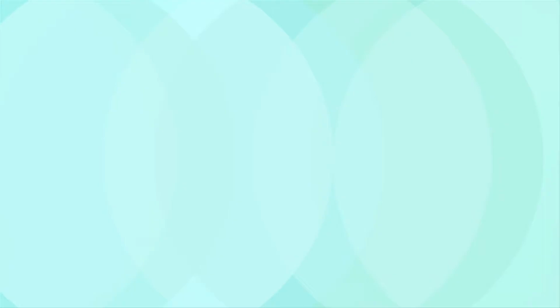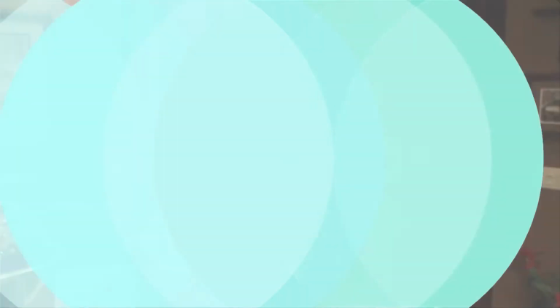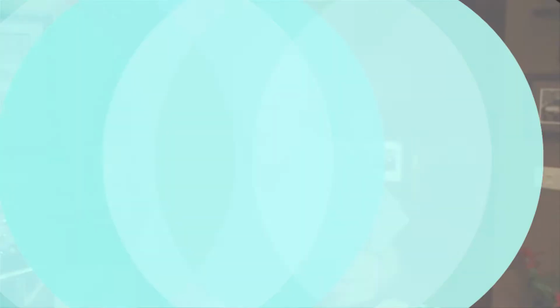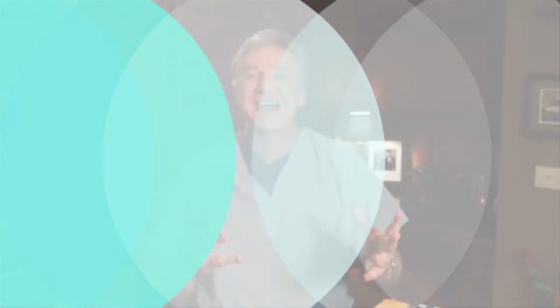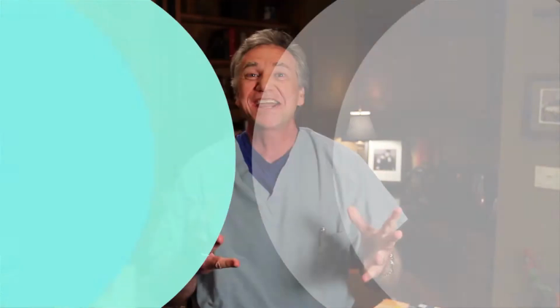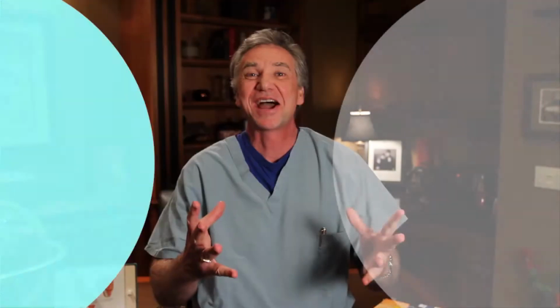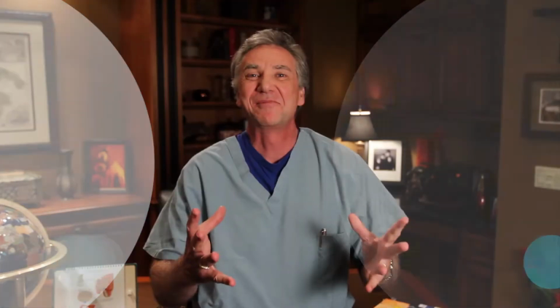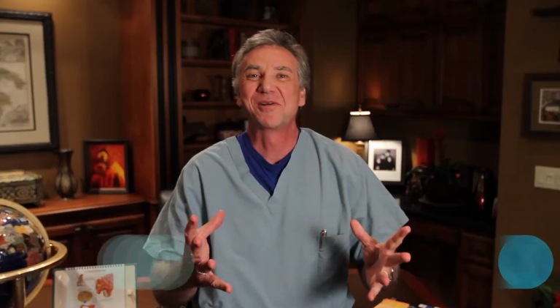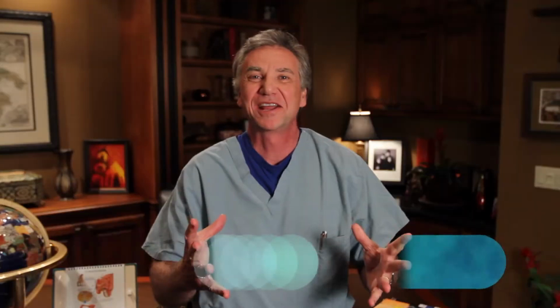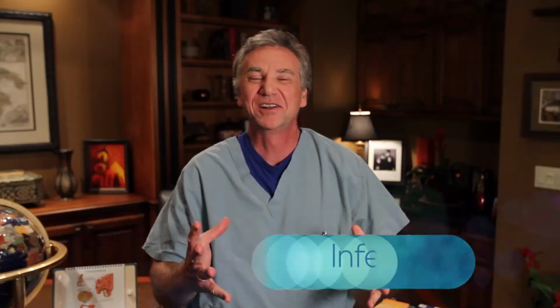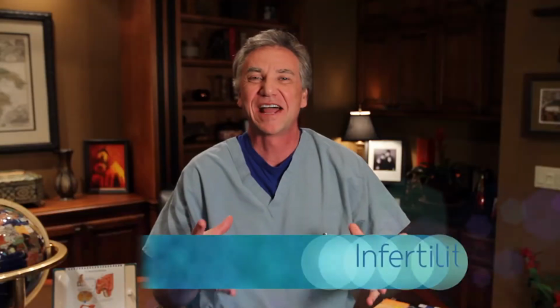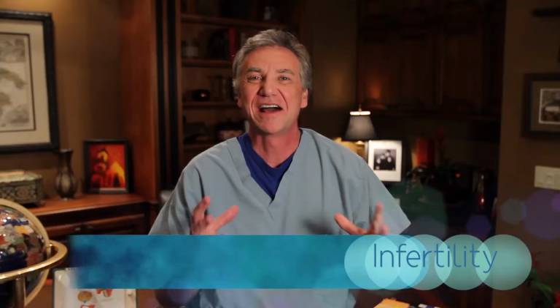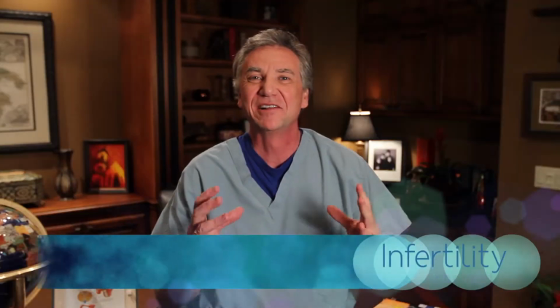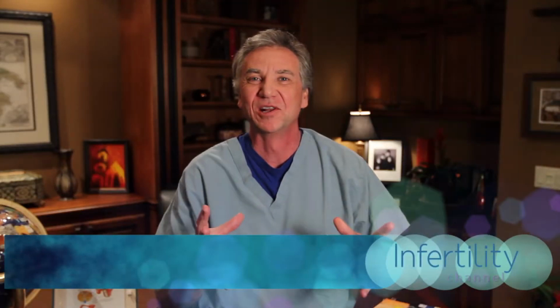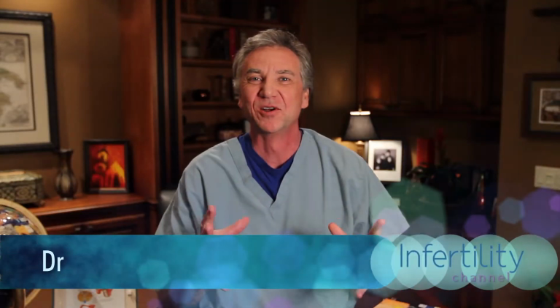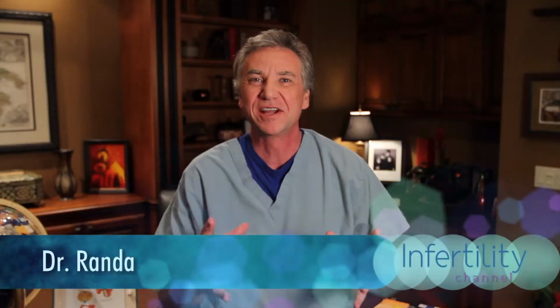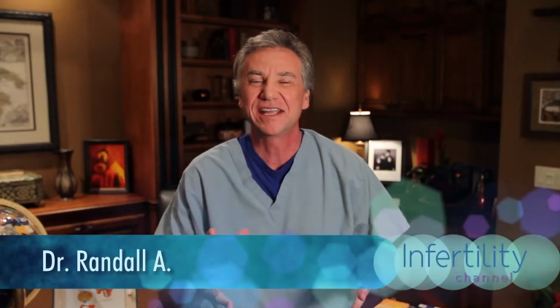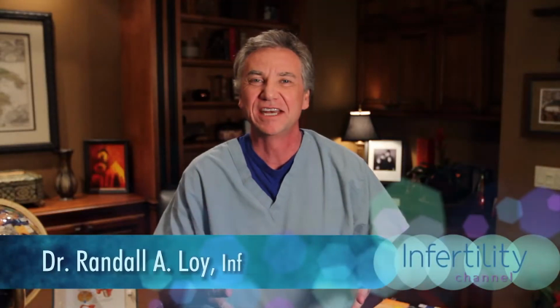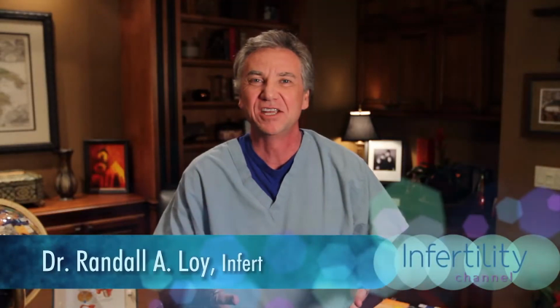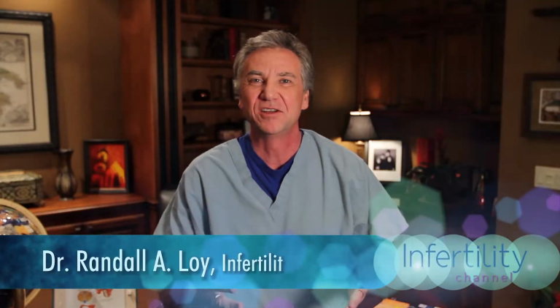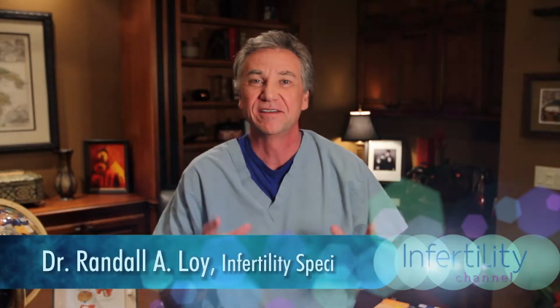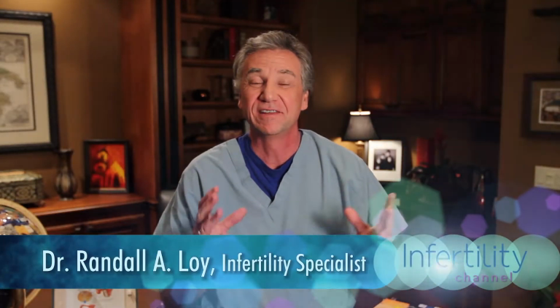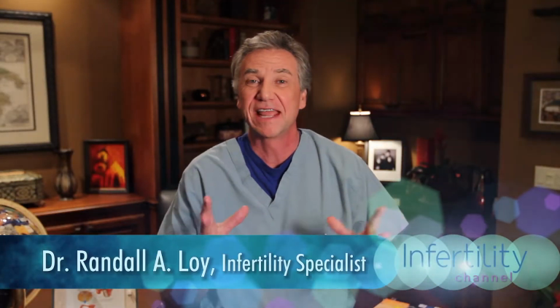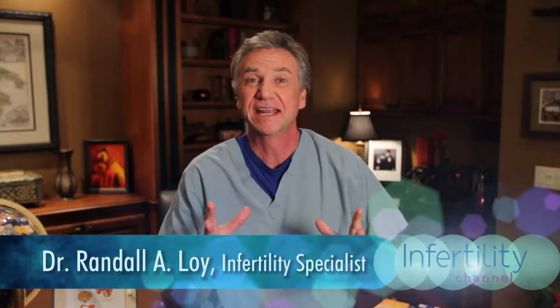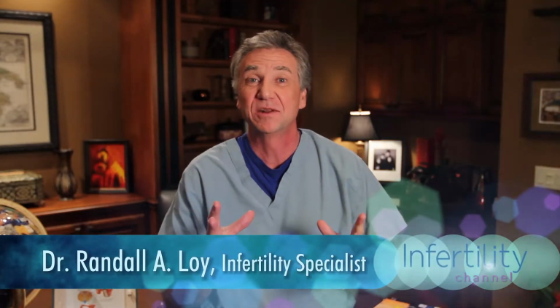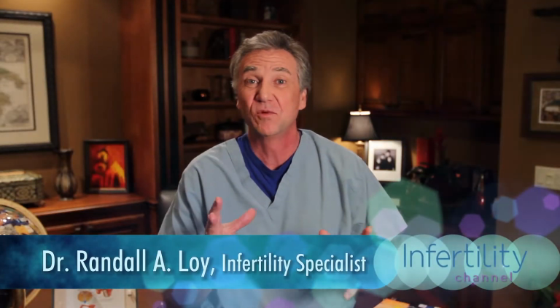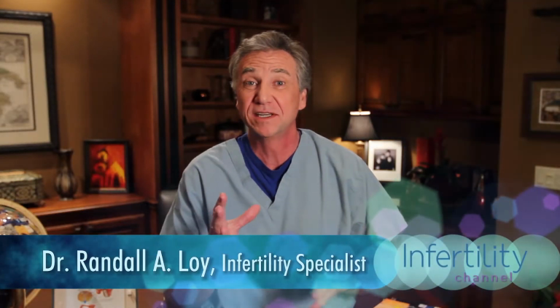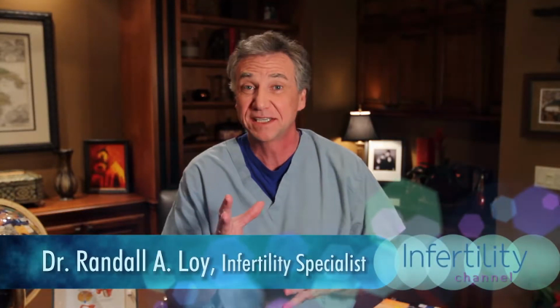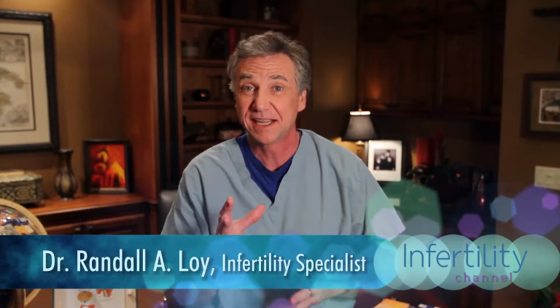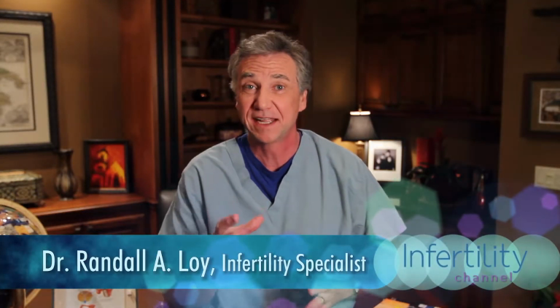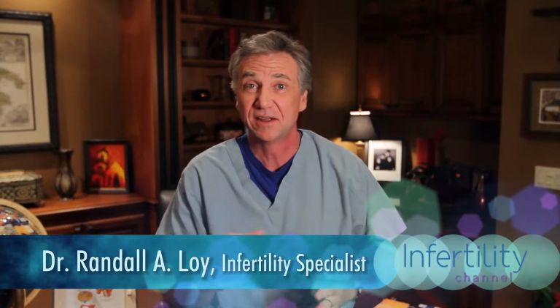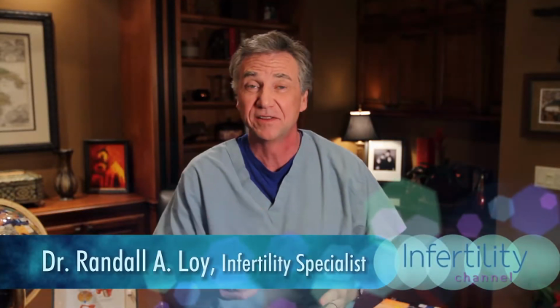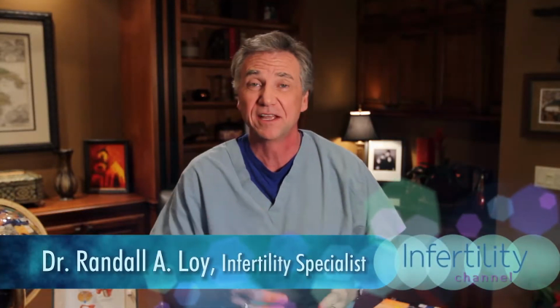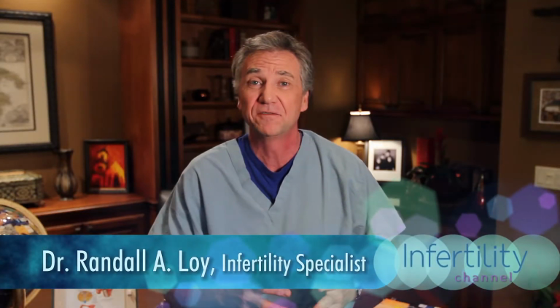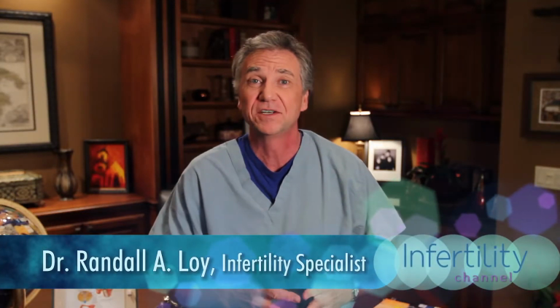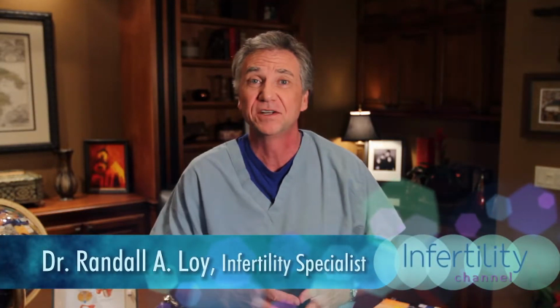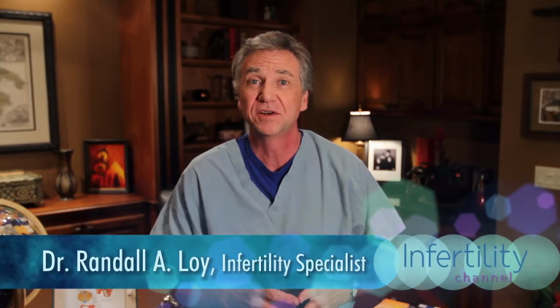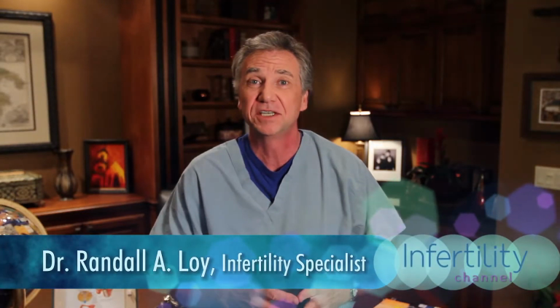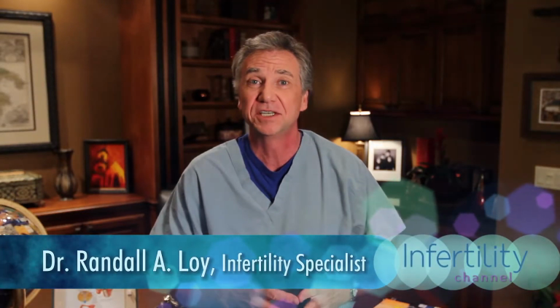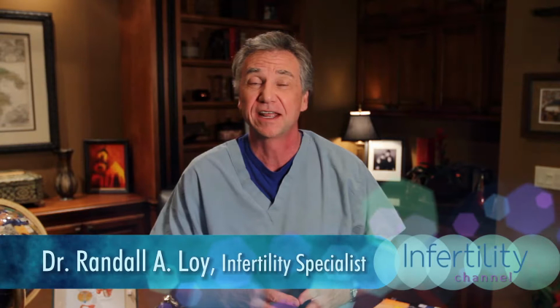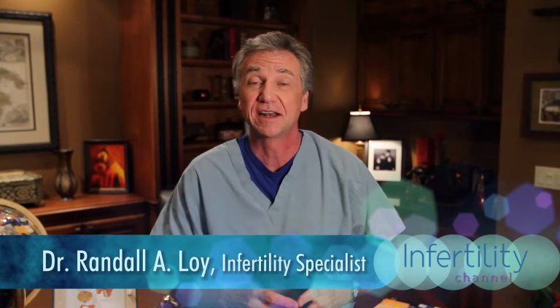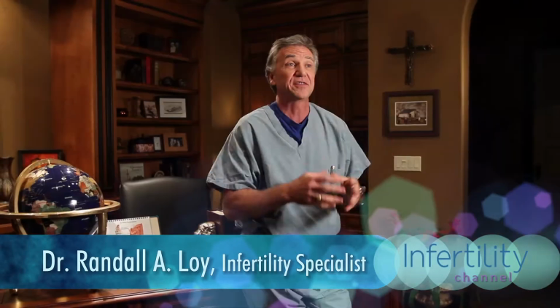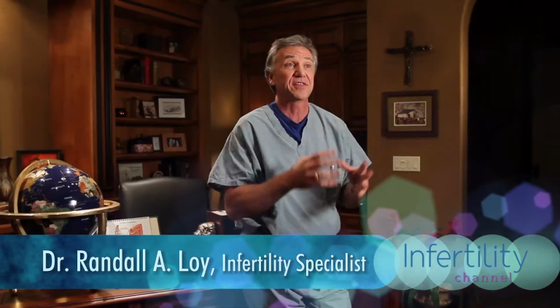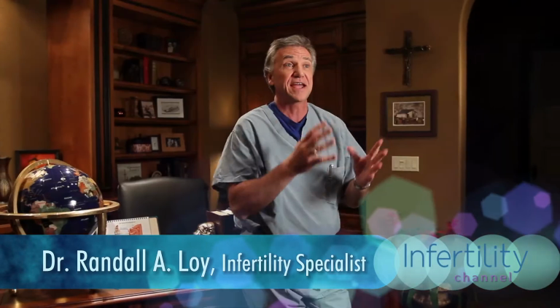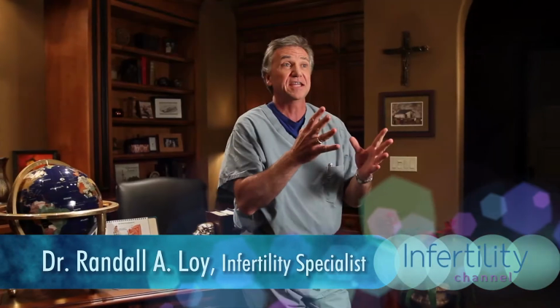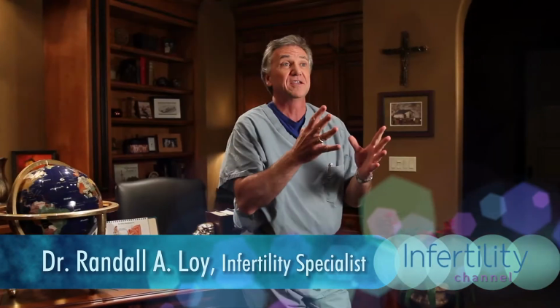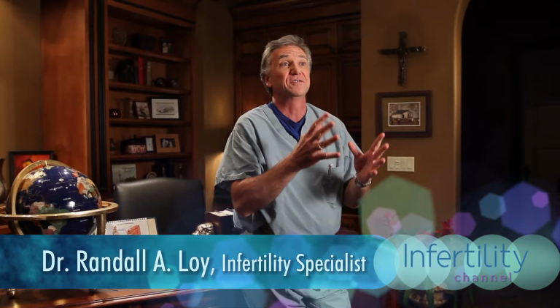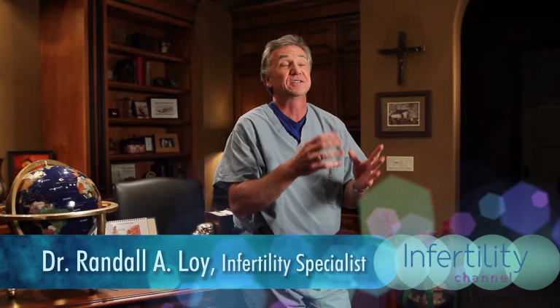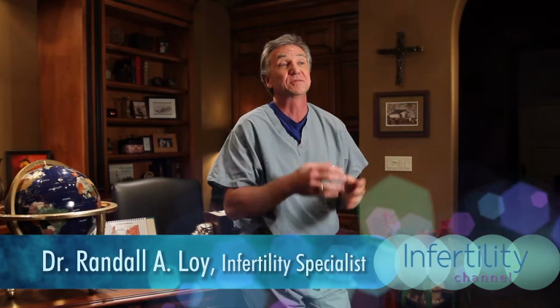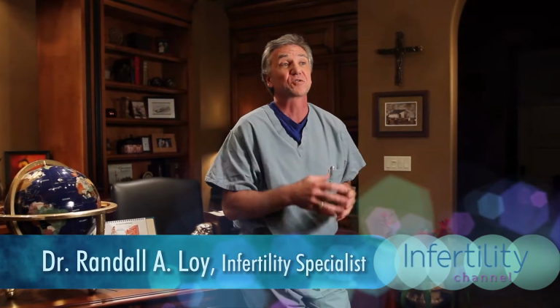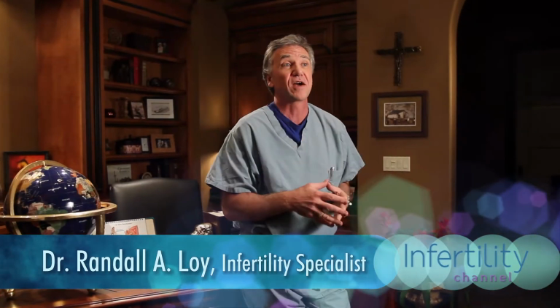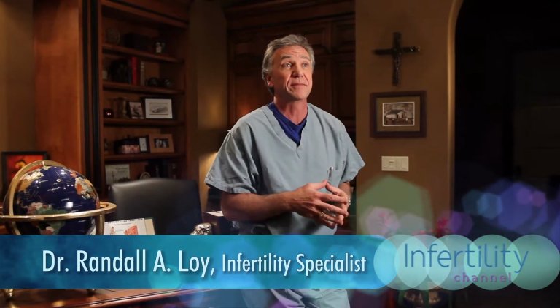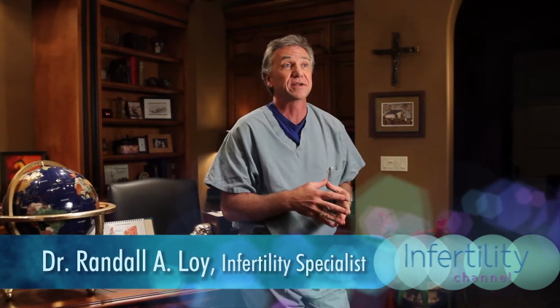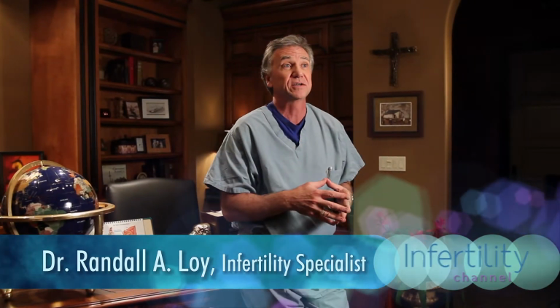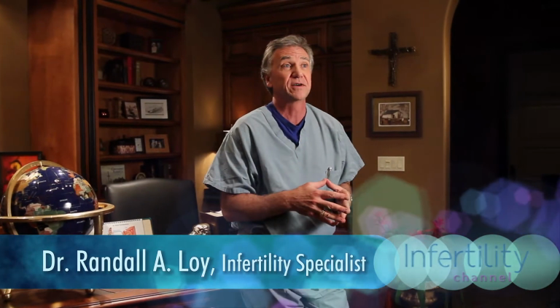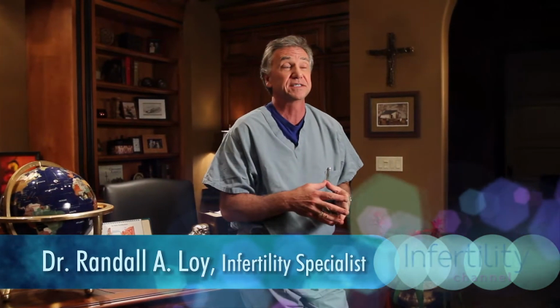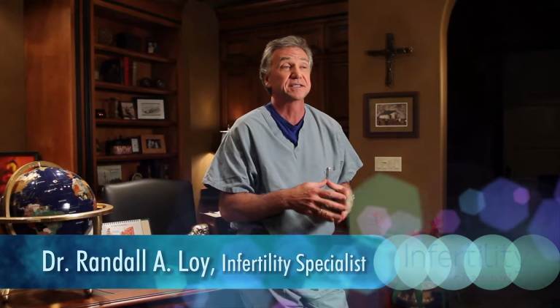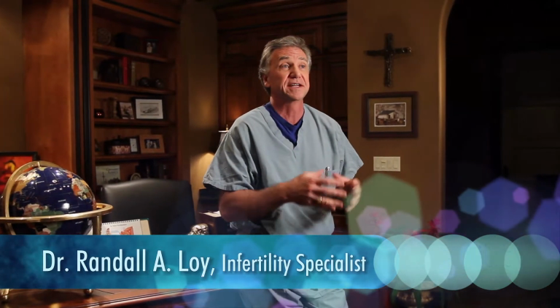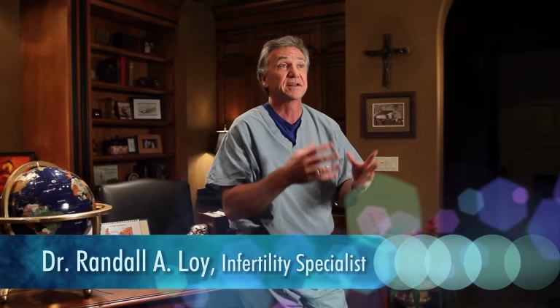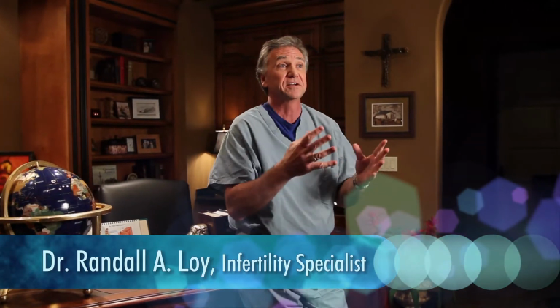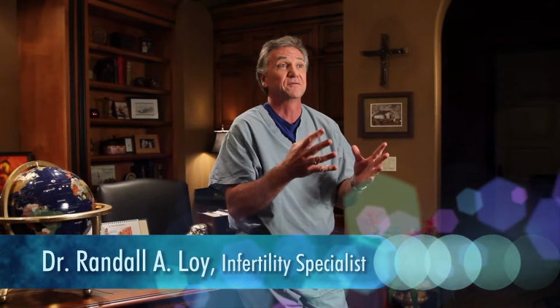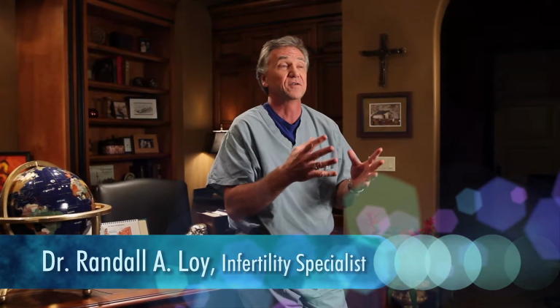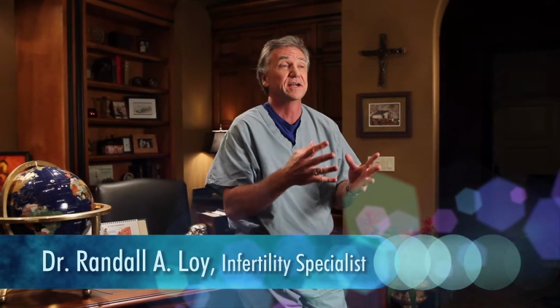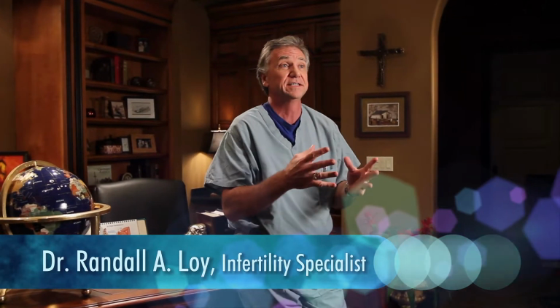Hi, I'm Randall Allen Lloyd and you have landed once again on the Infertility Channel. I thank you for subscribing to us and telling your friends.